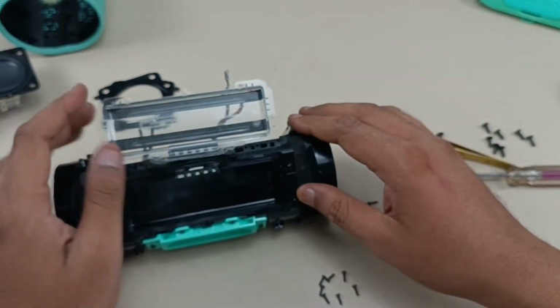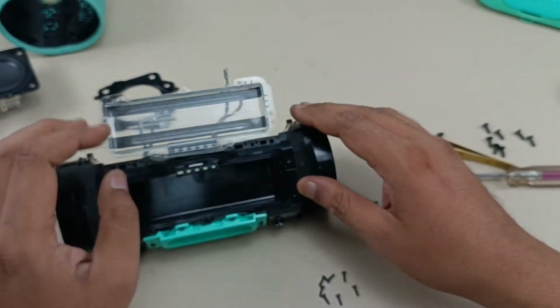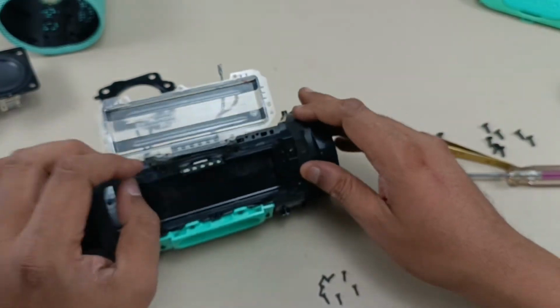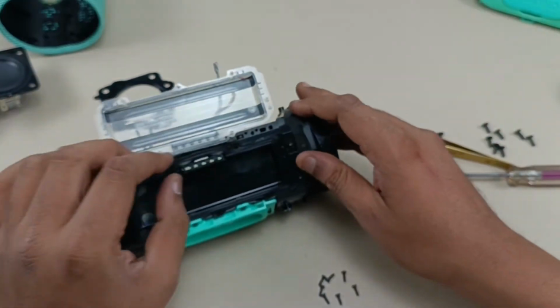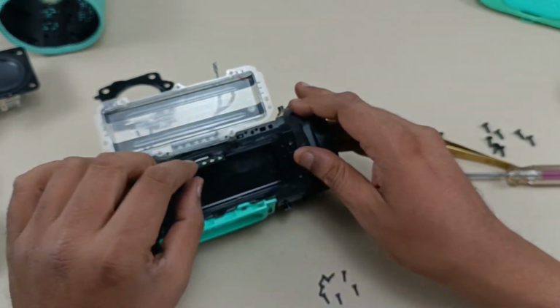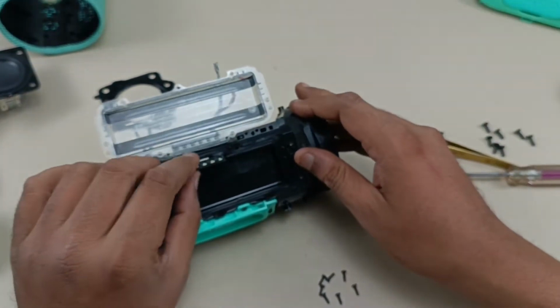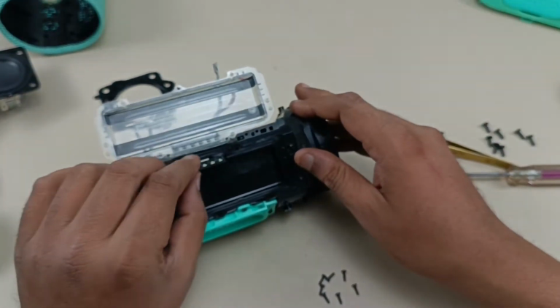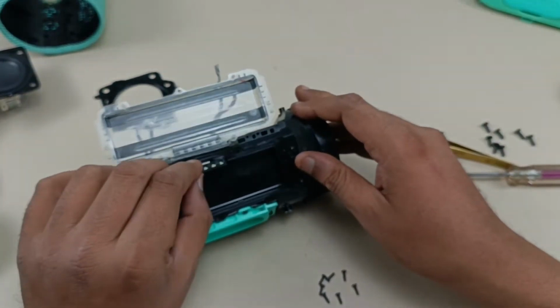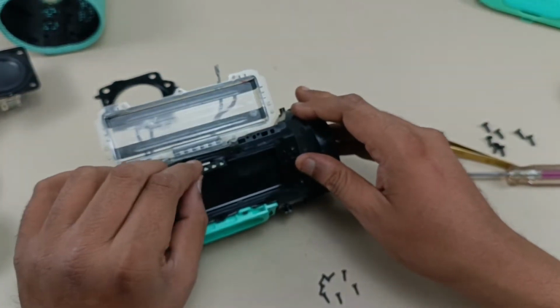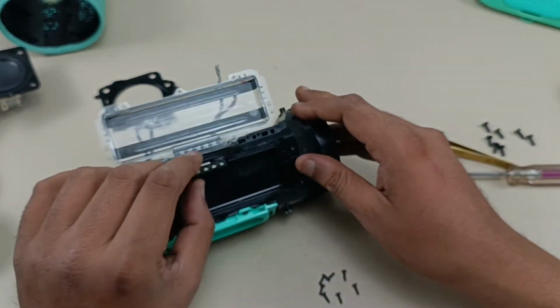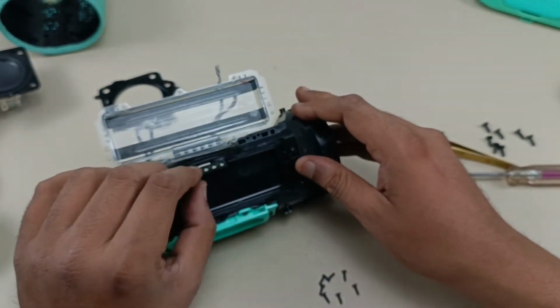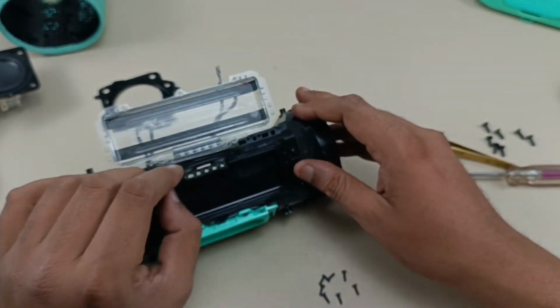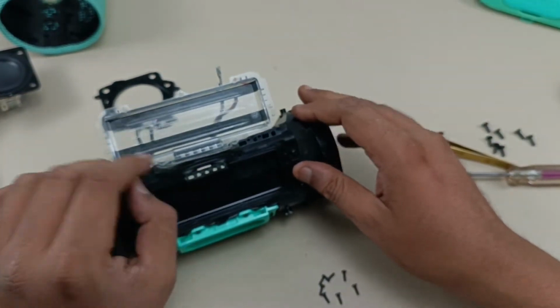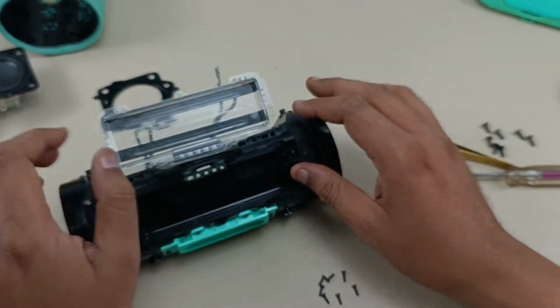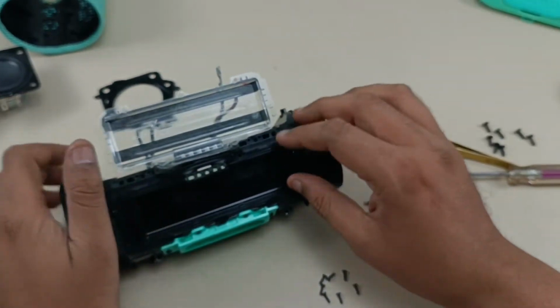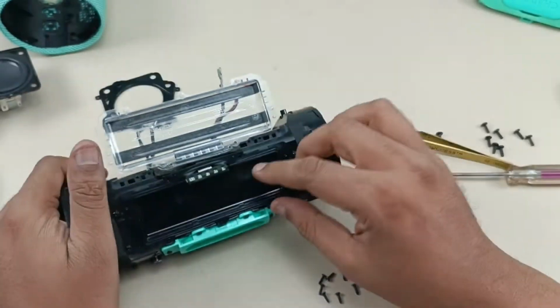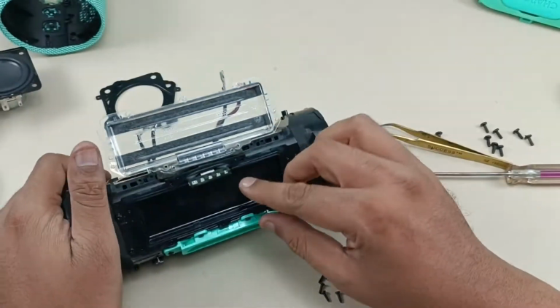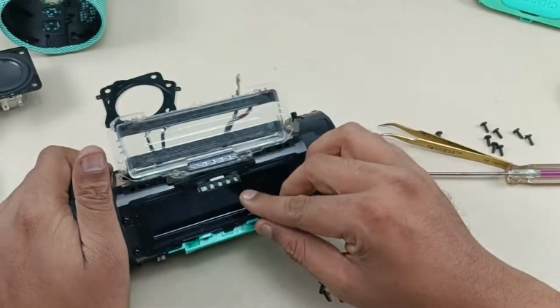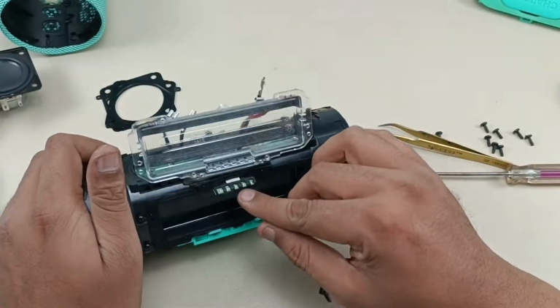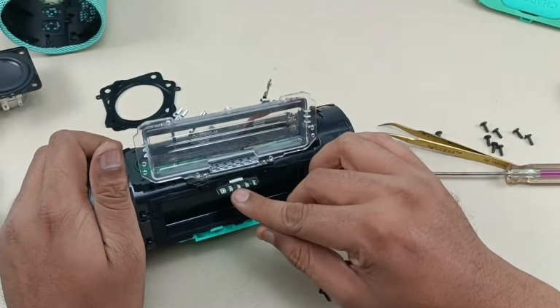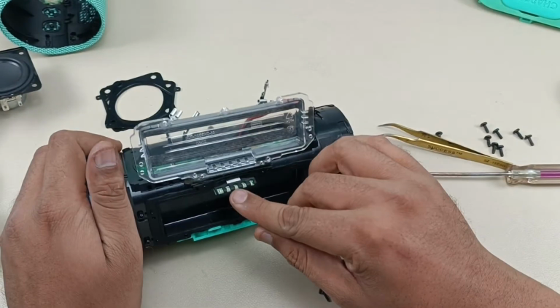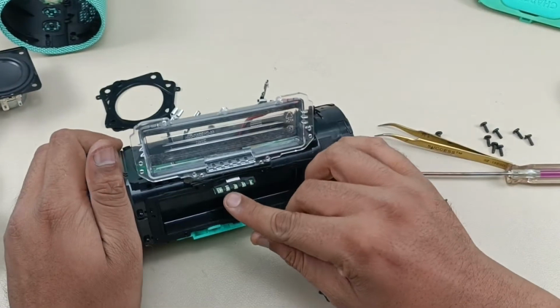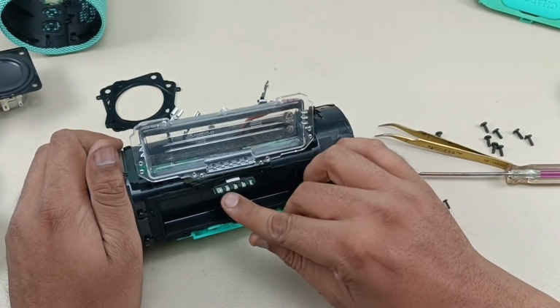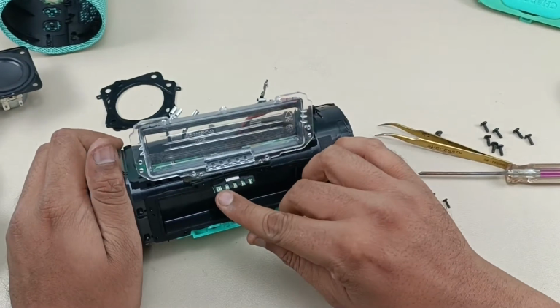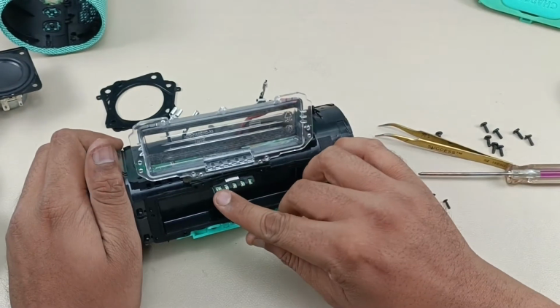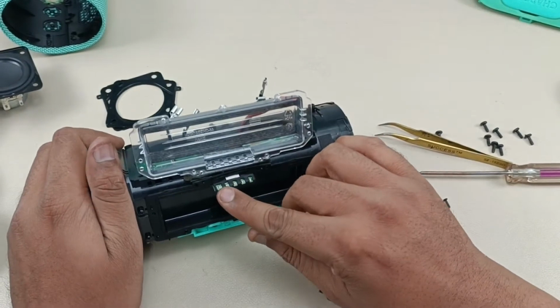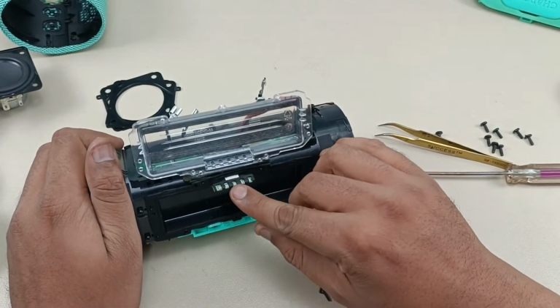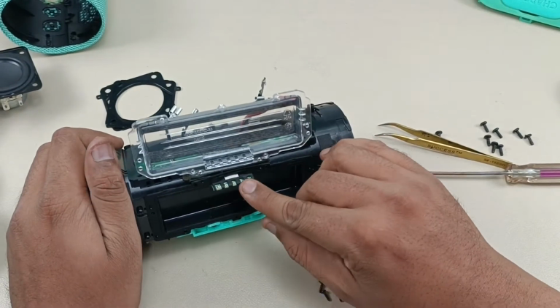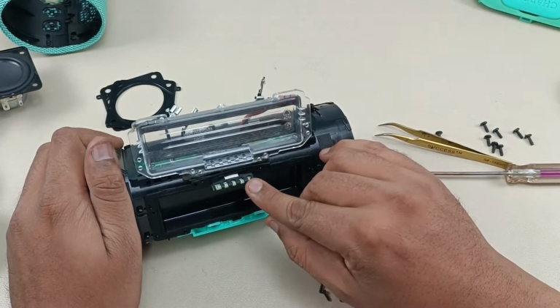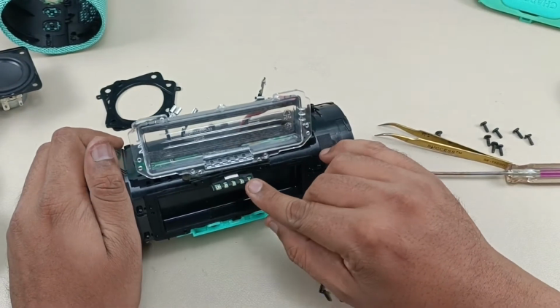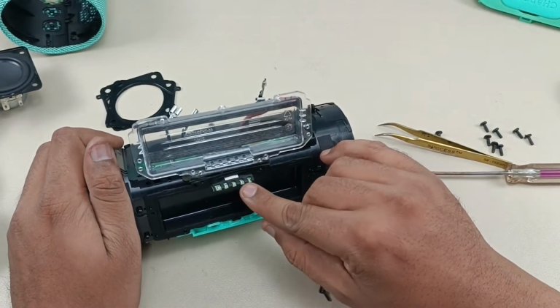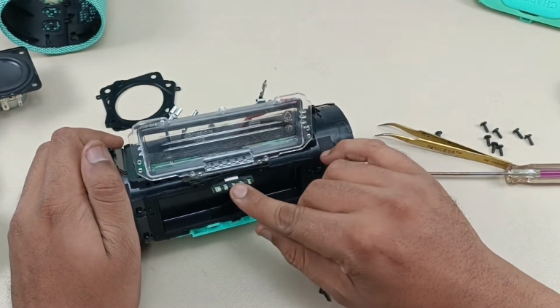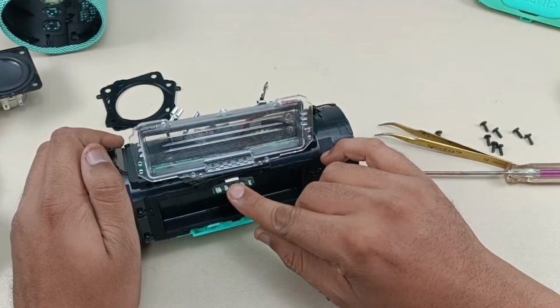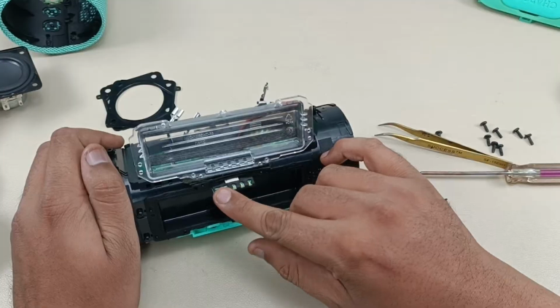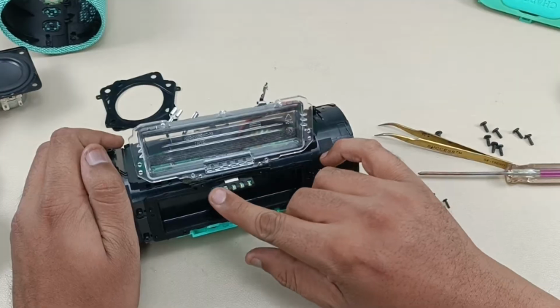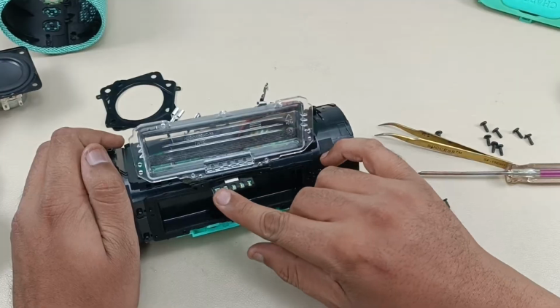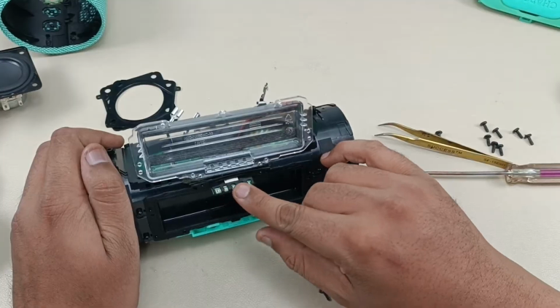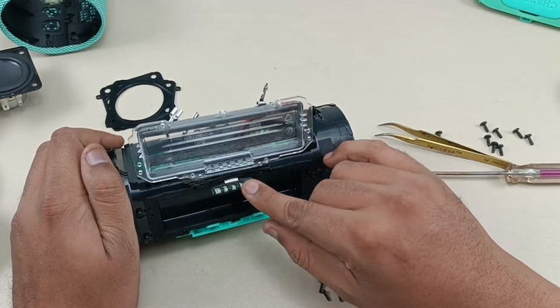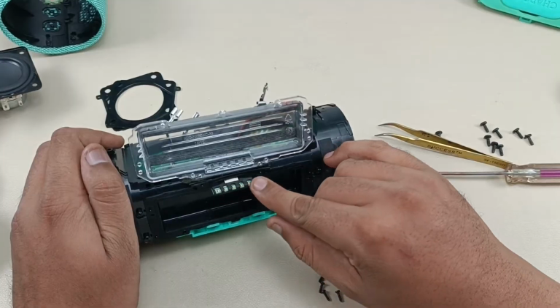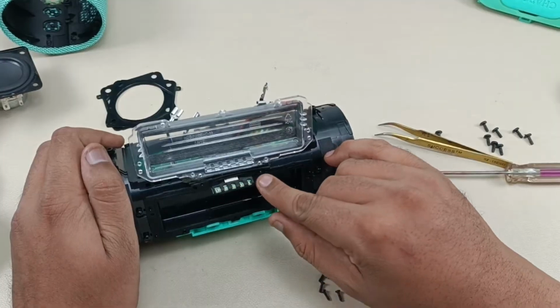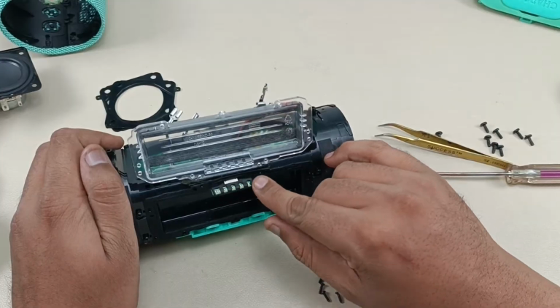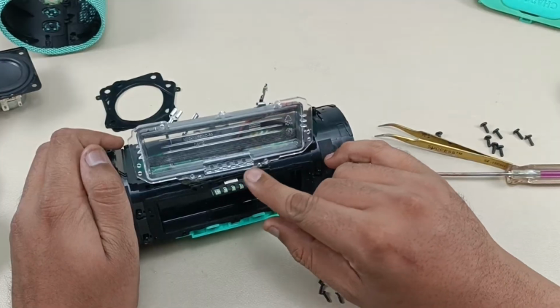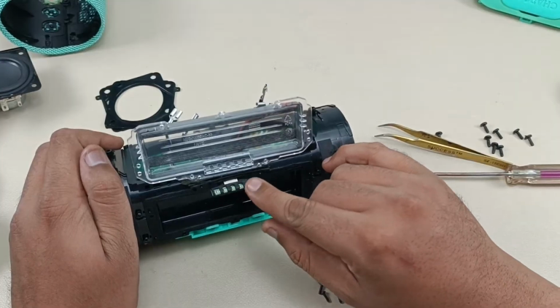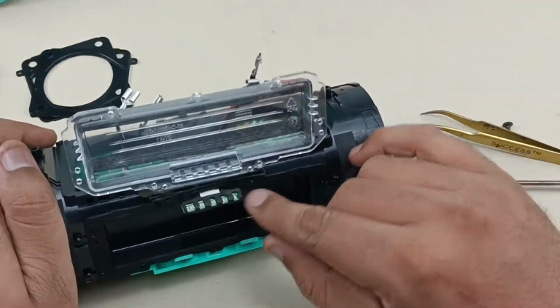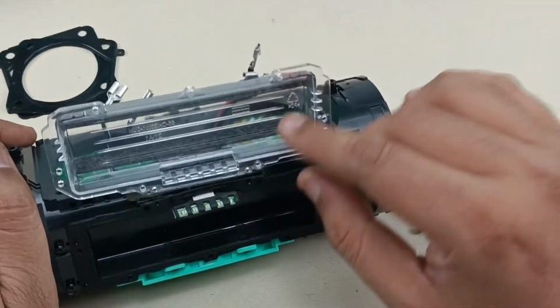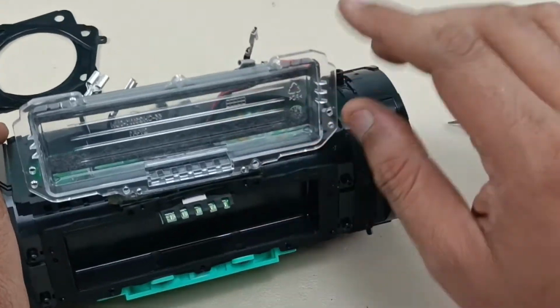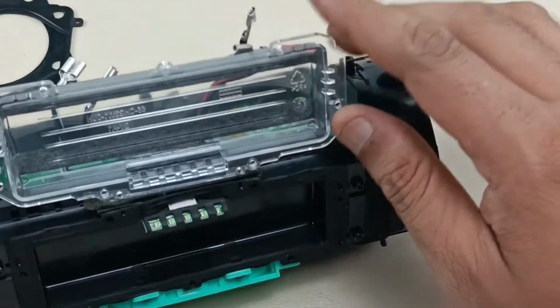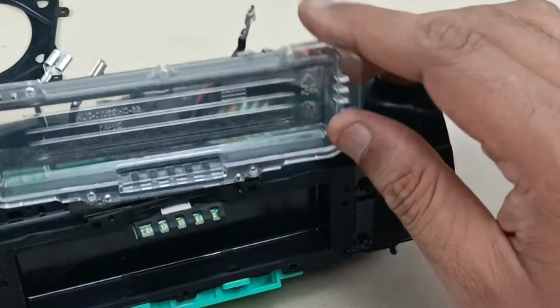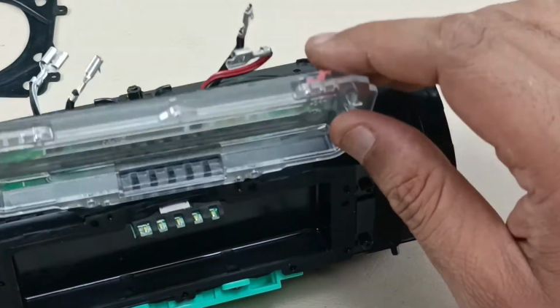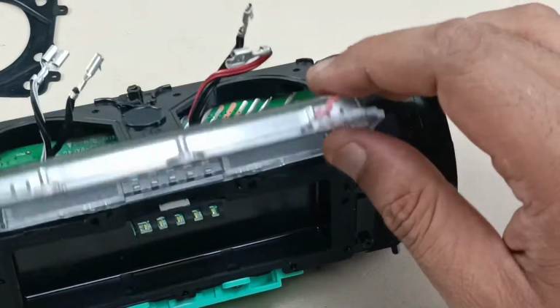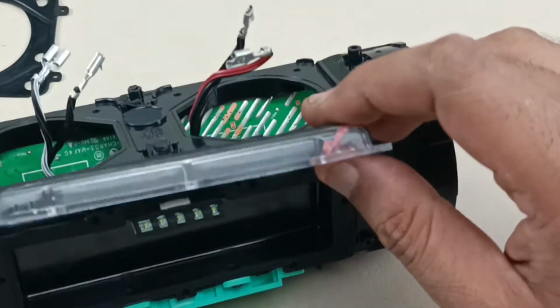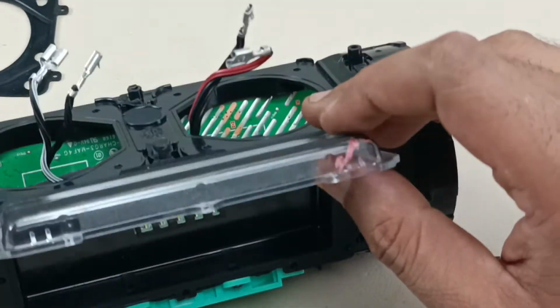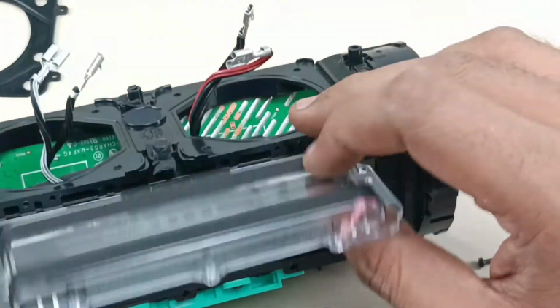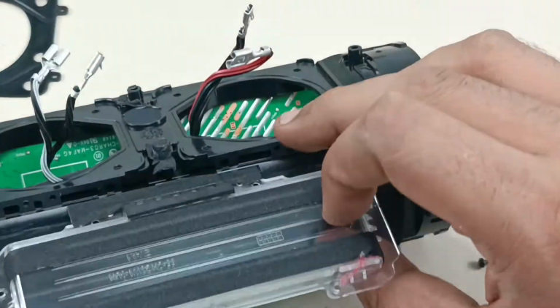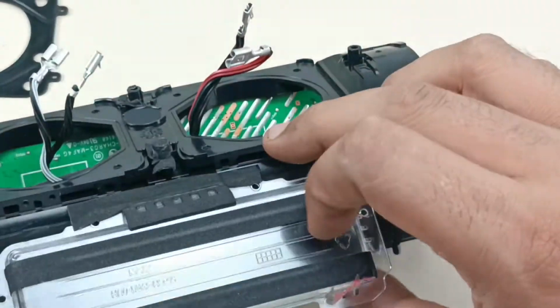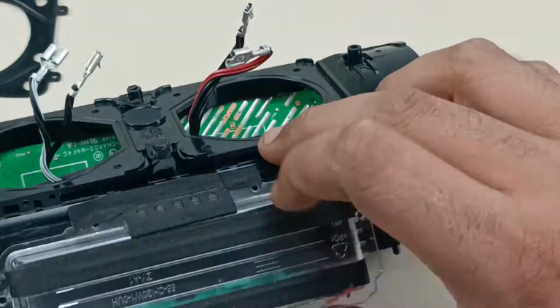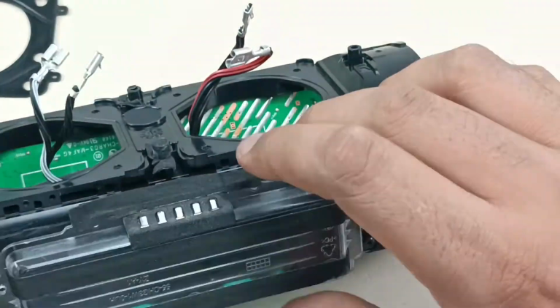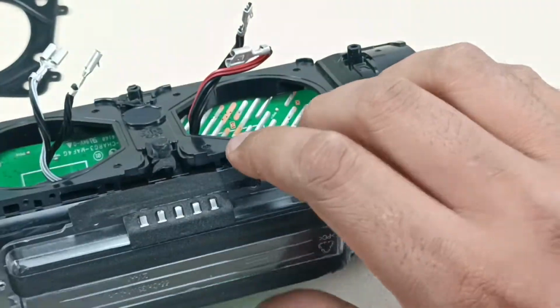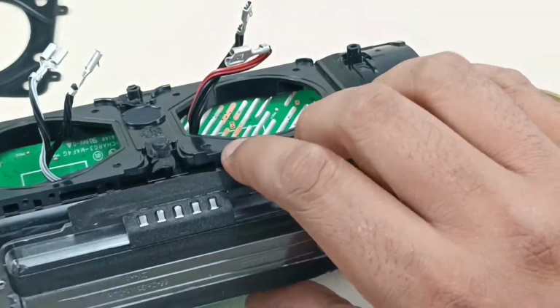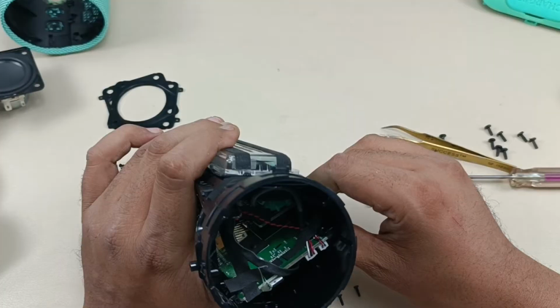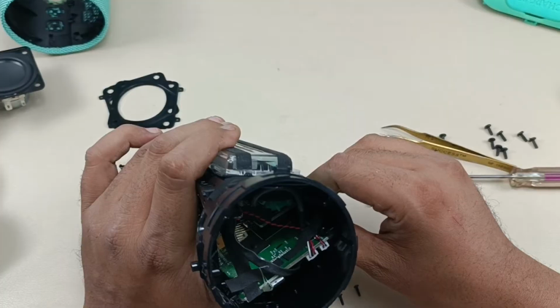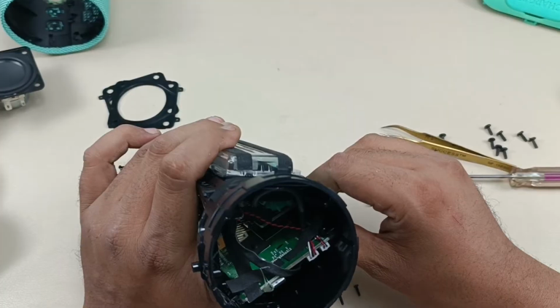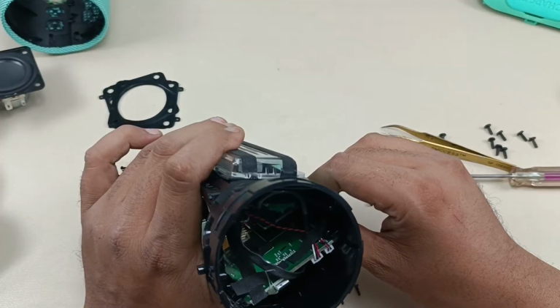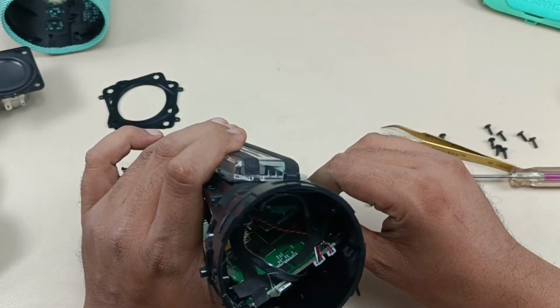So this is the LED battery indicator here — you can see this is the battery indicator.